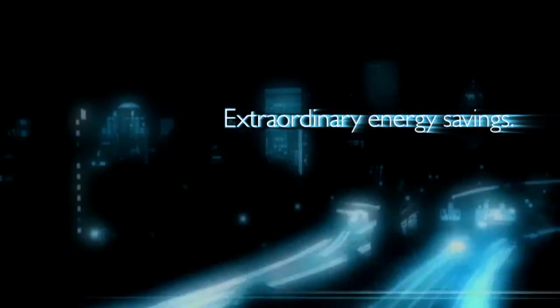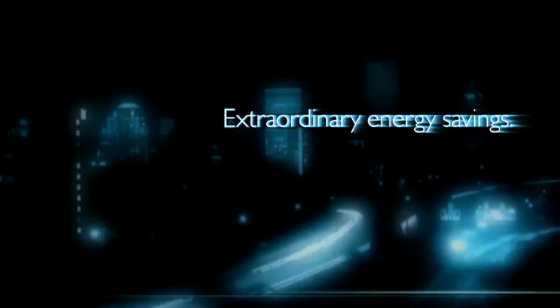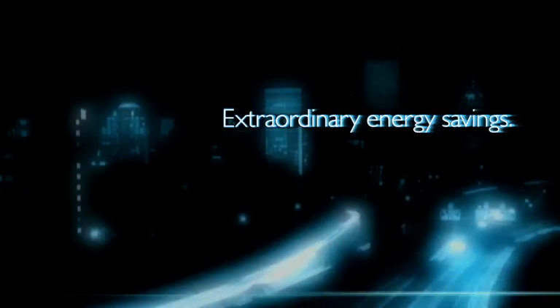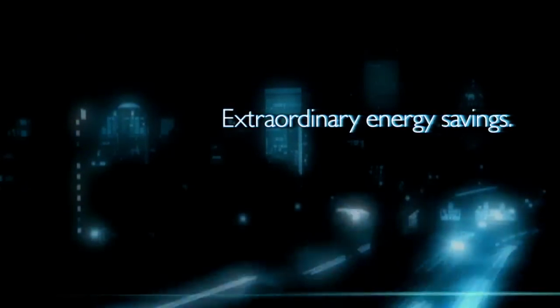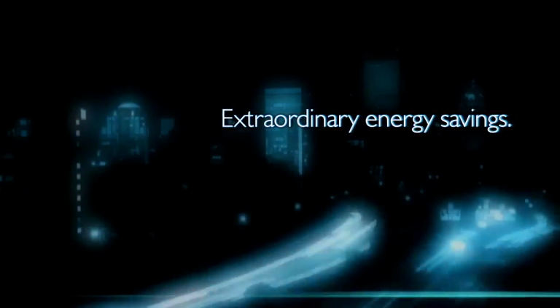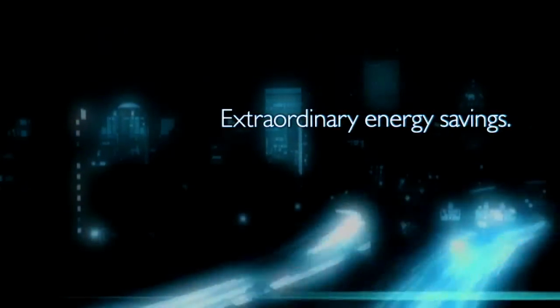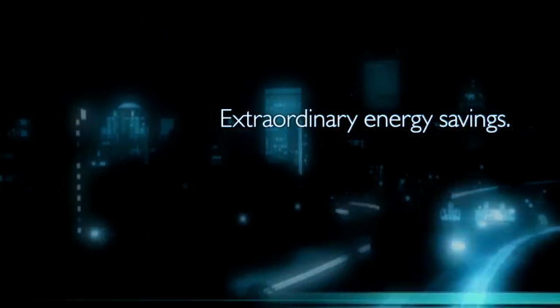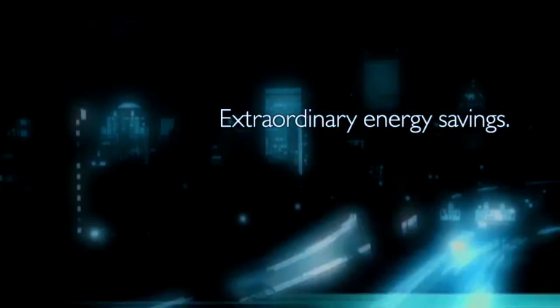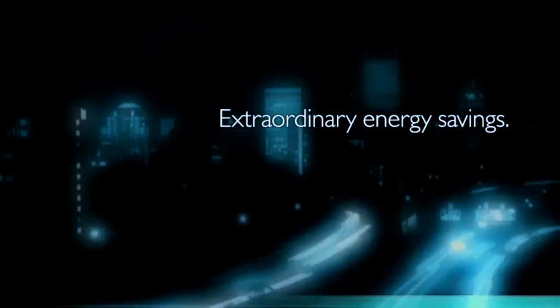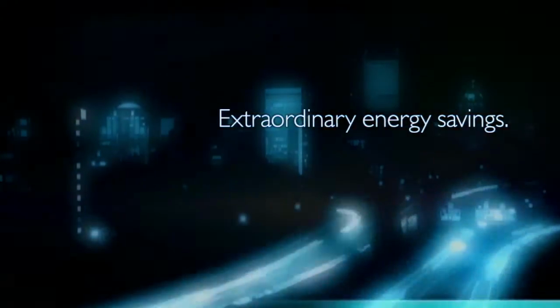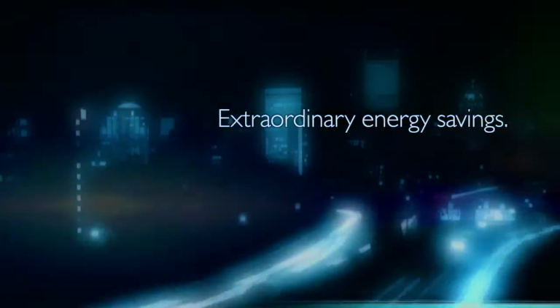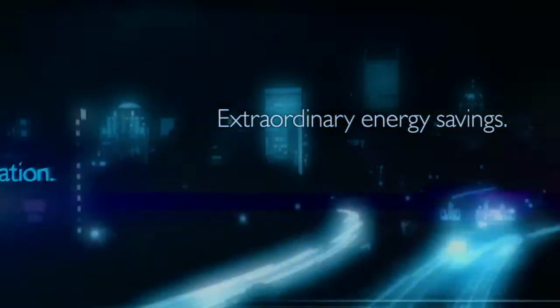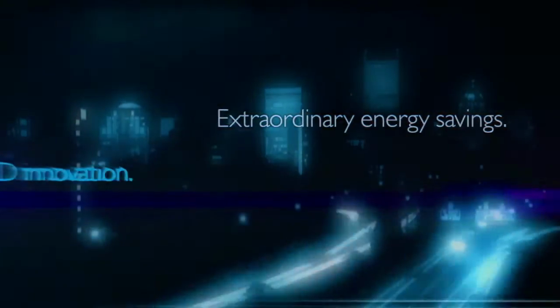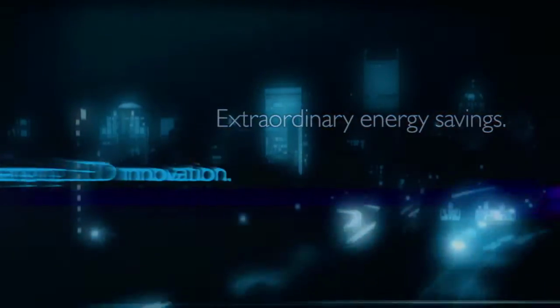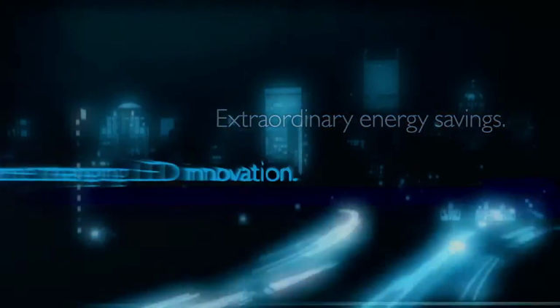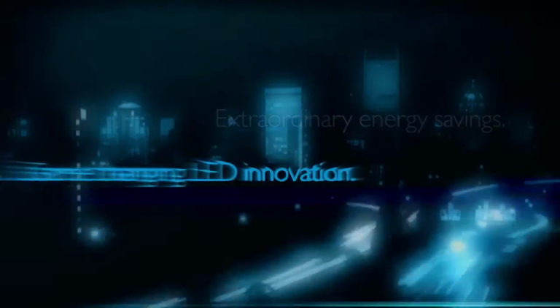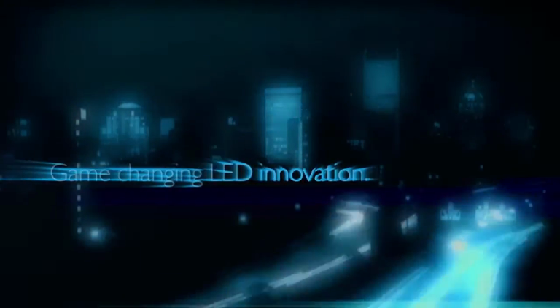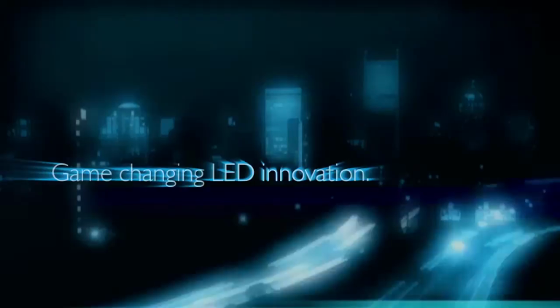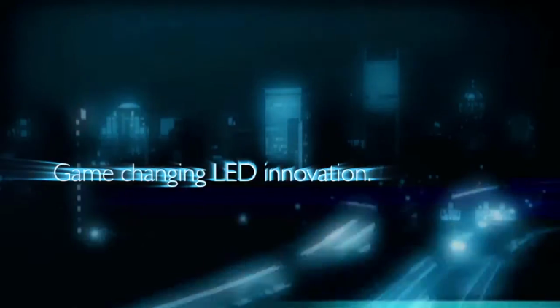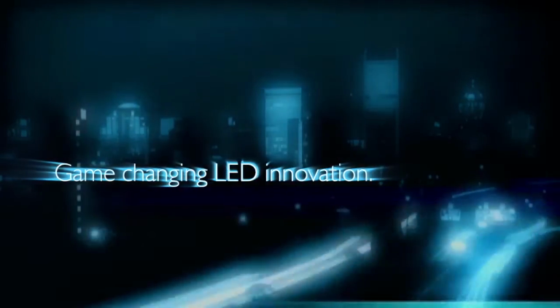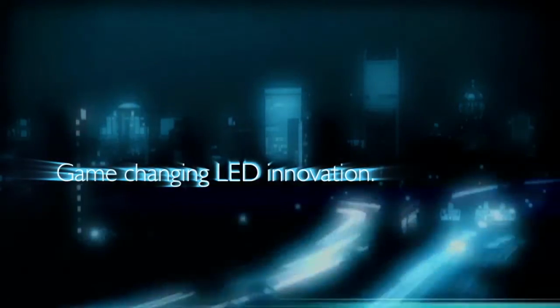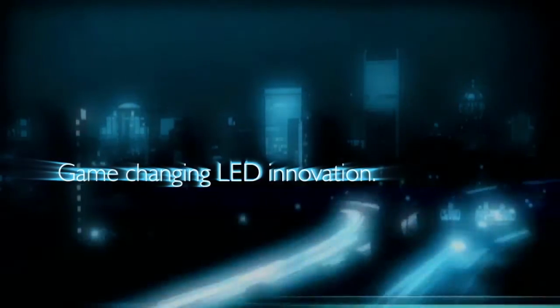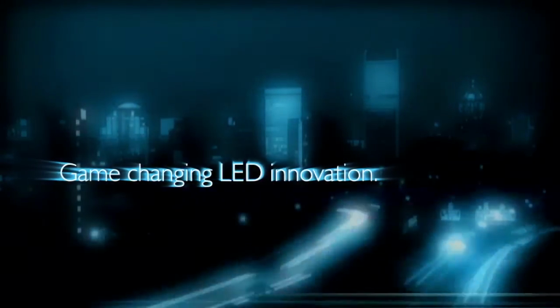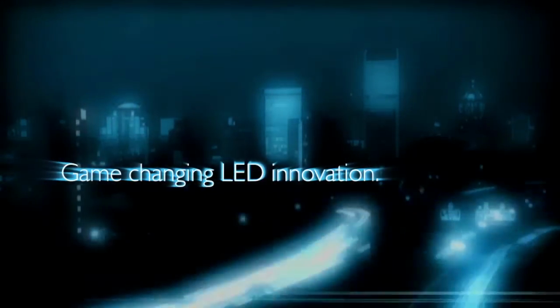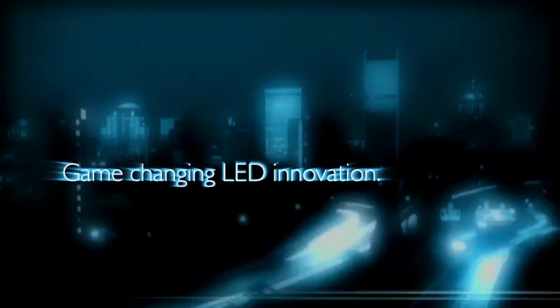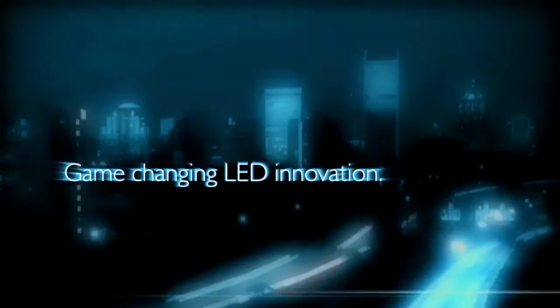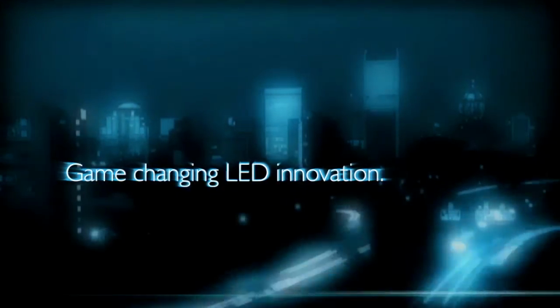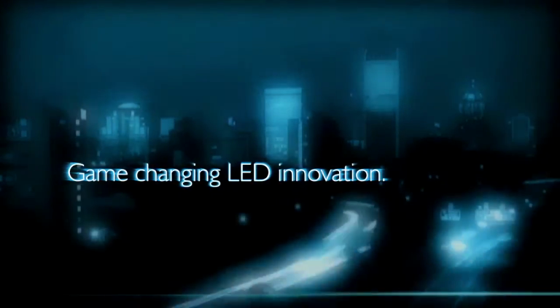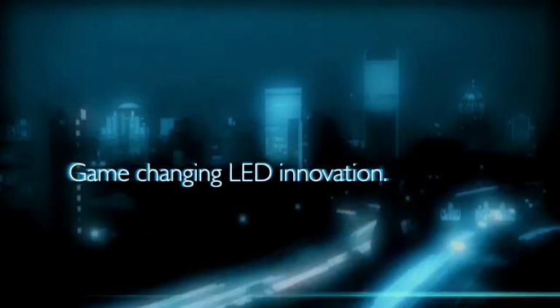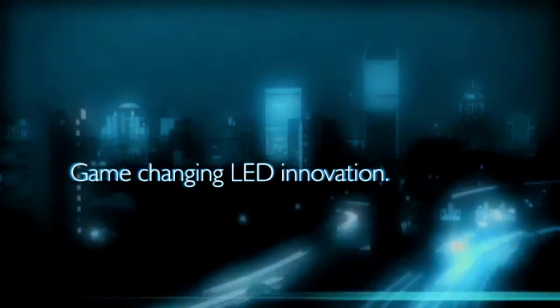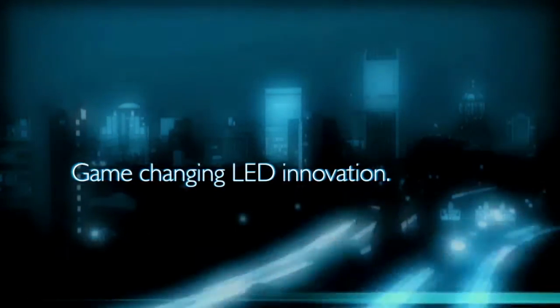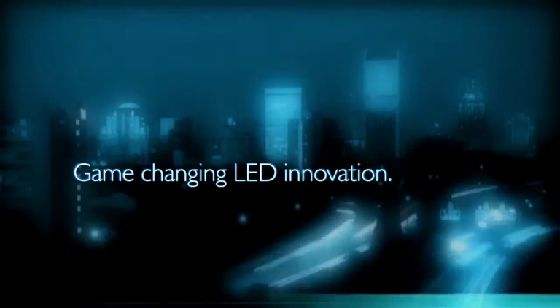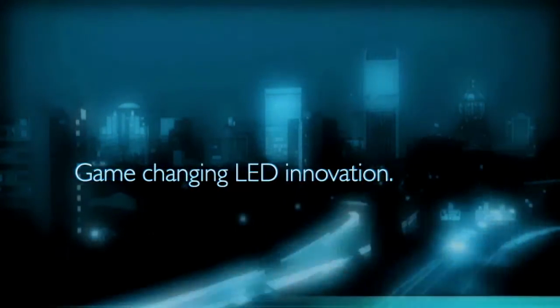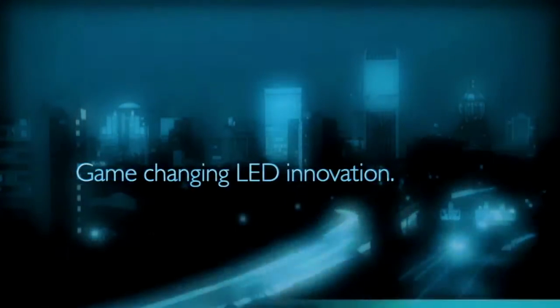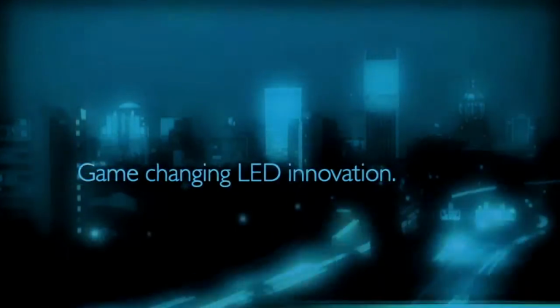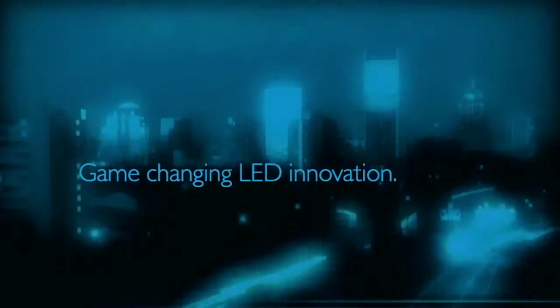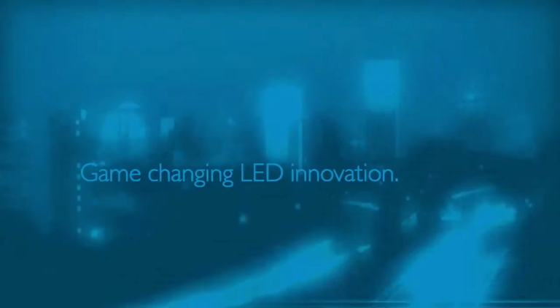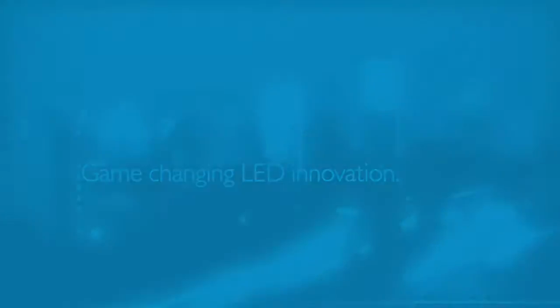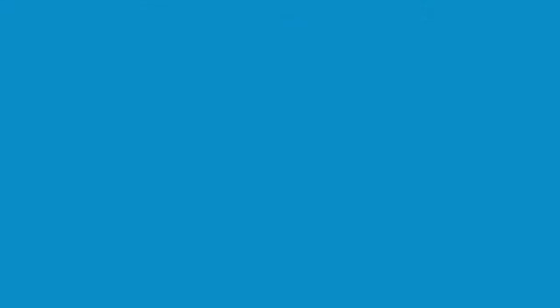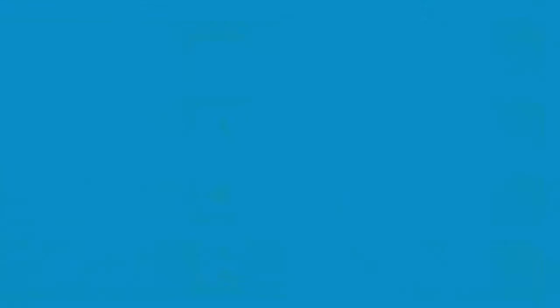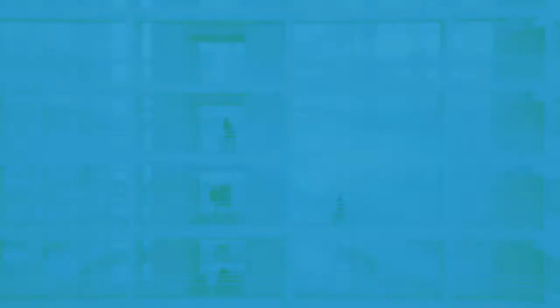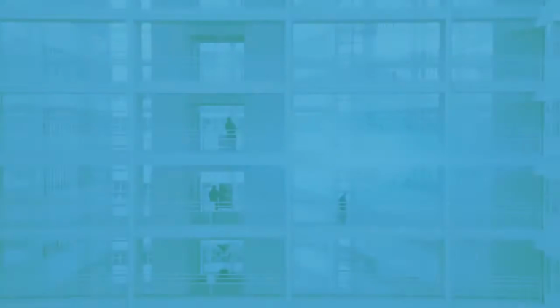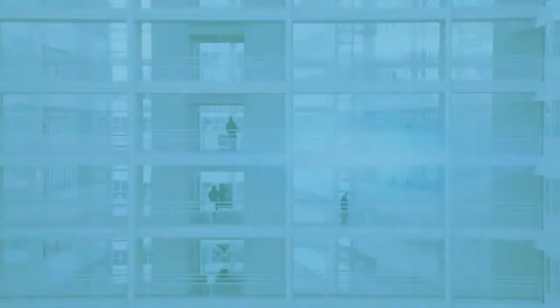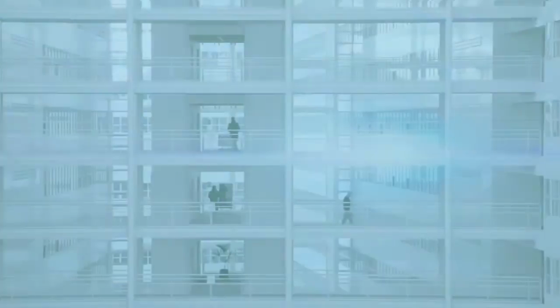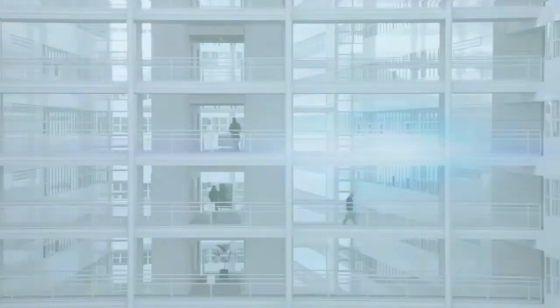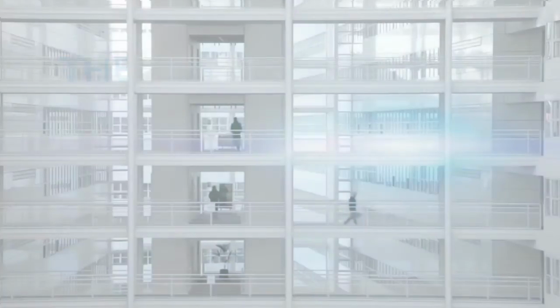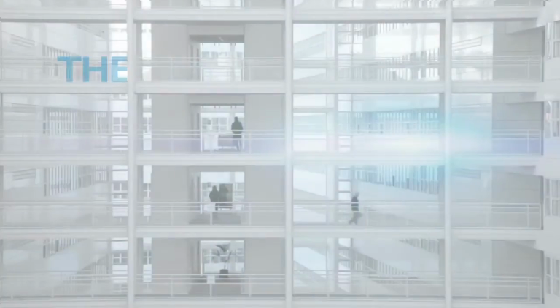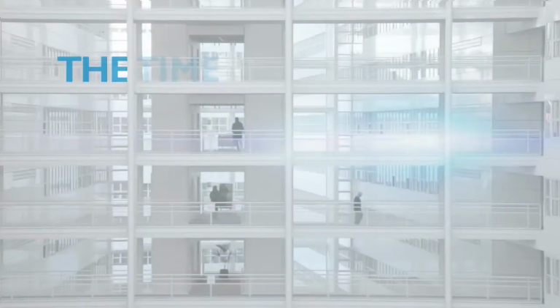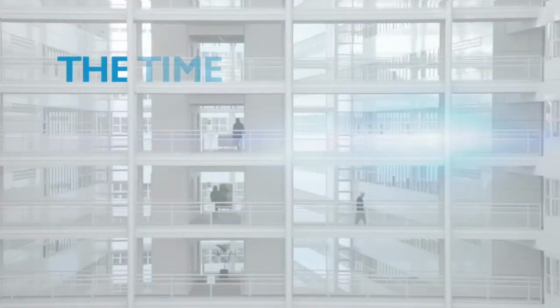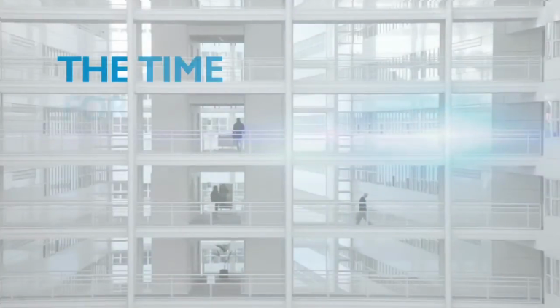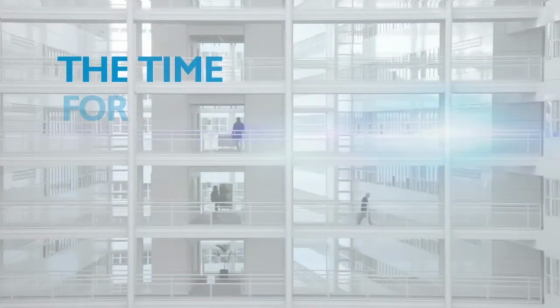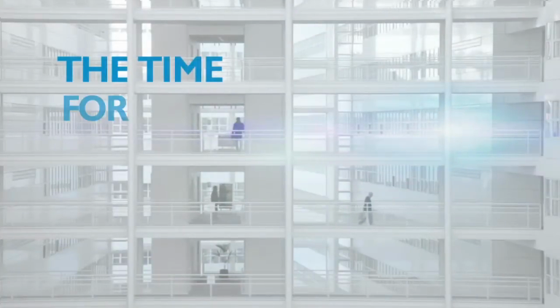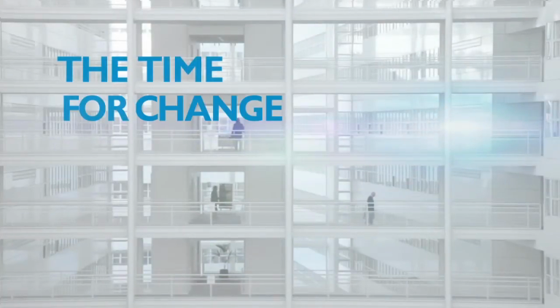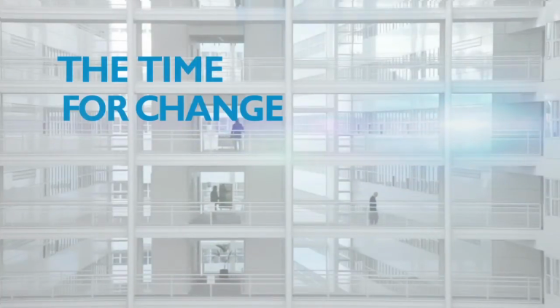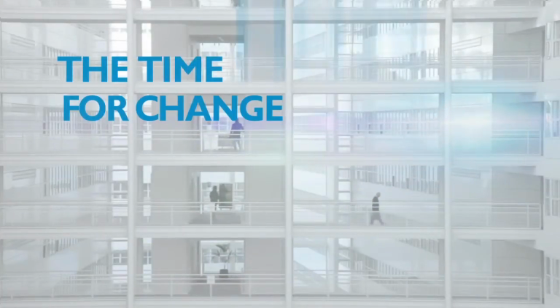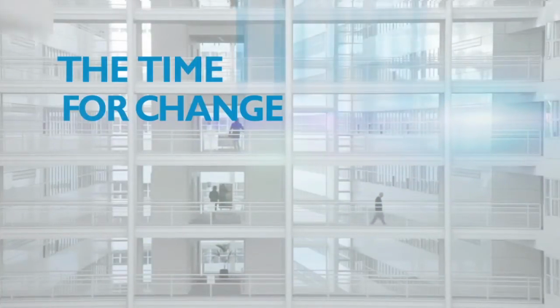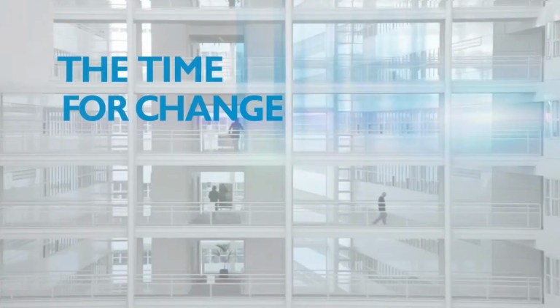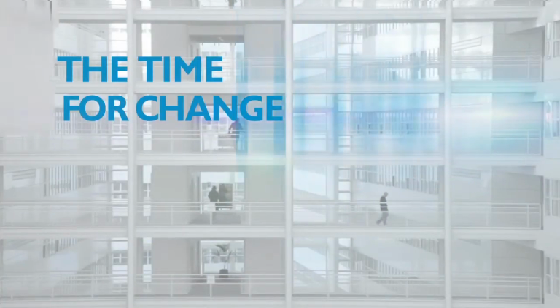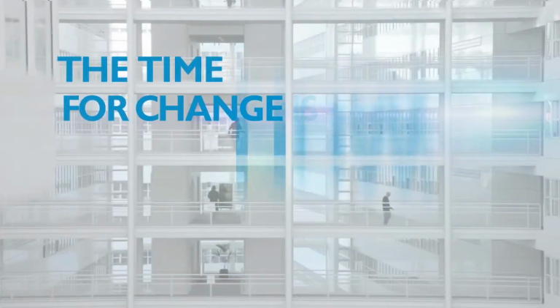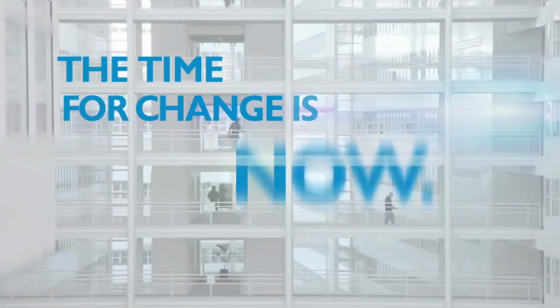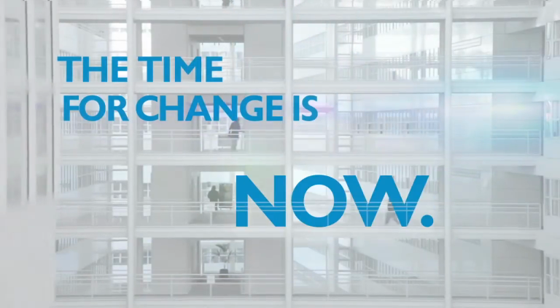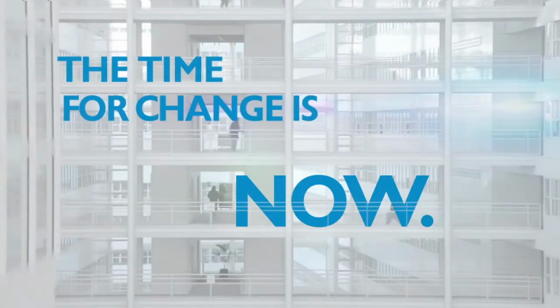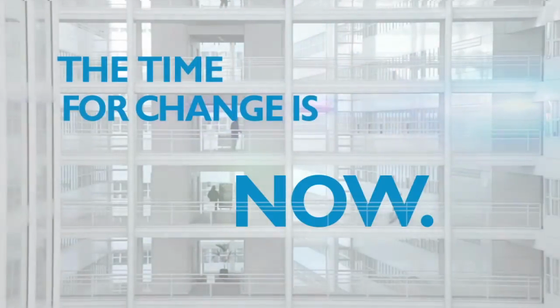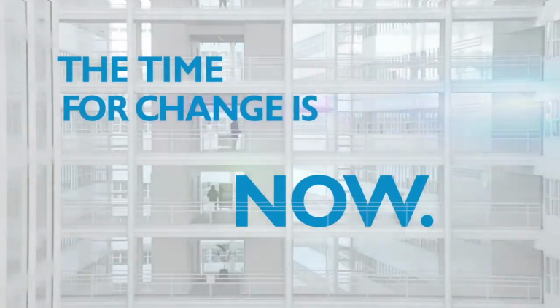Extraordinary energy savings, game-changing LED innovation — the time for change is now.